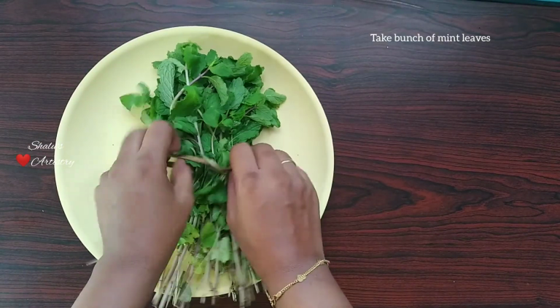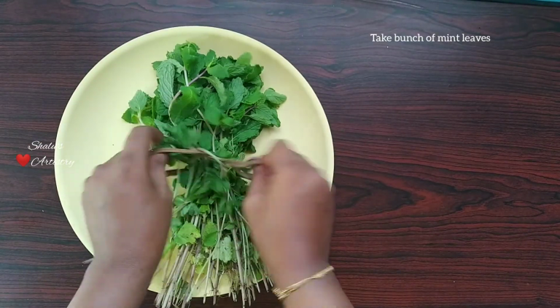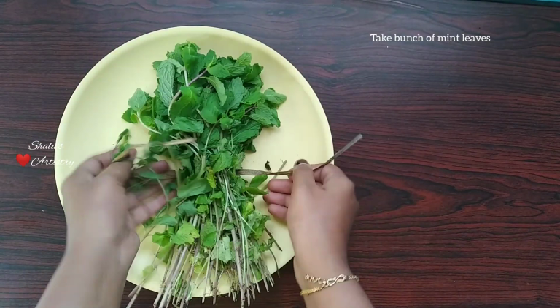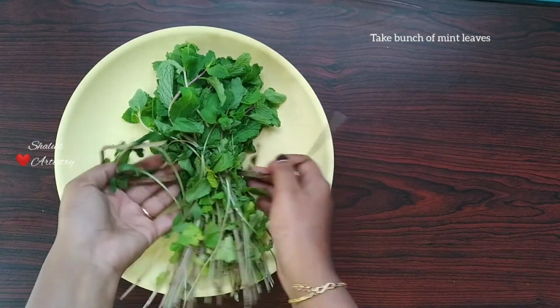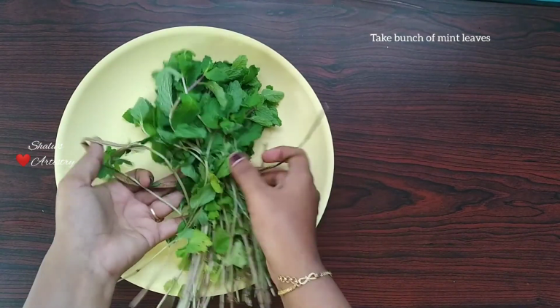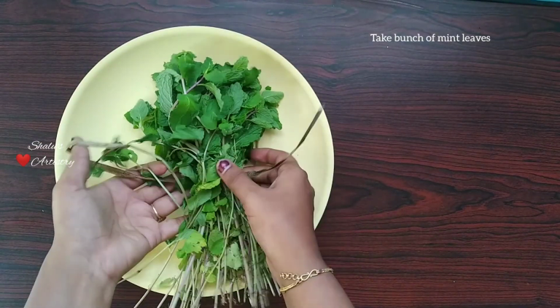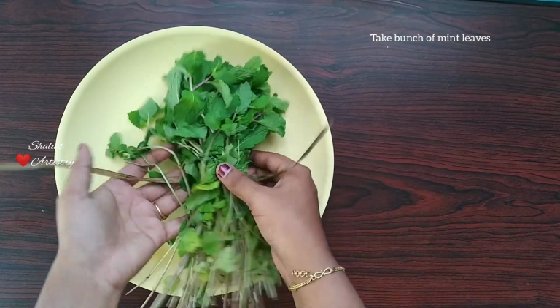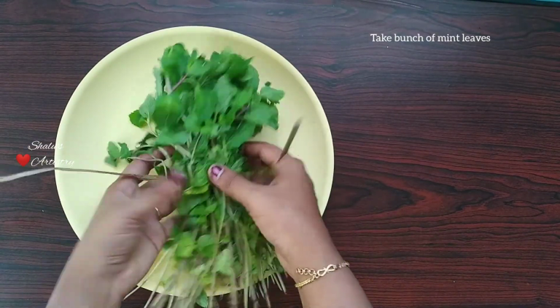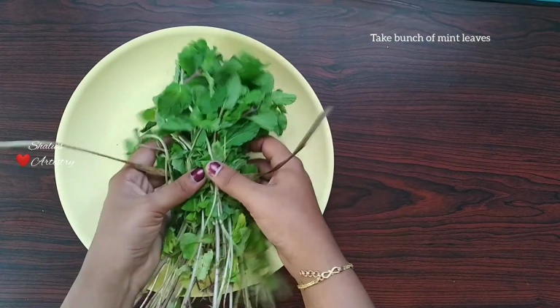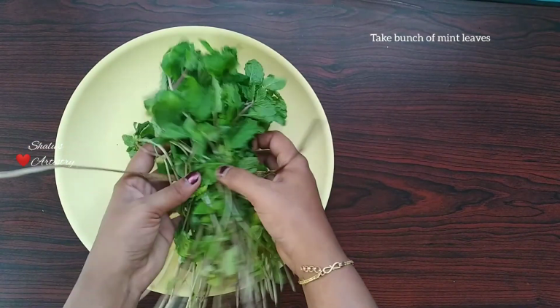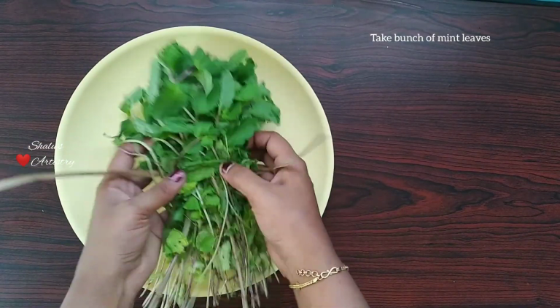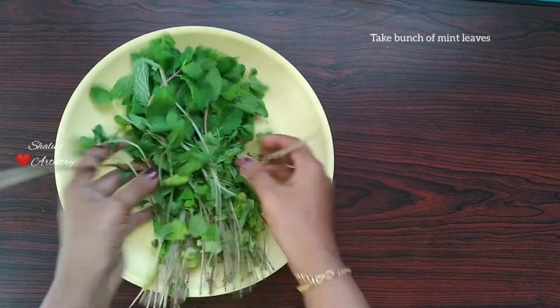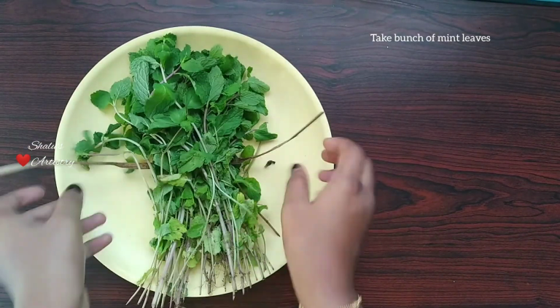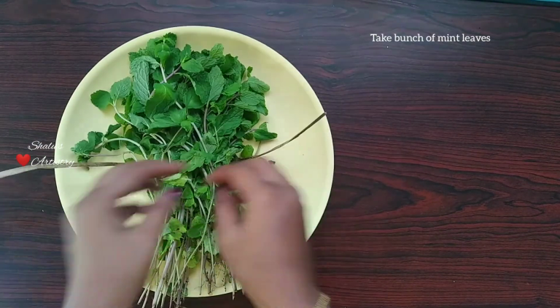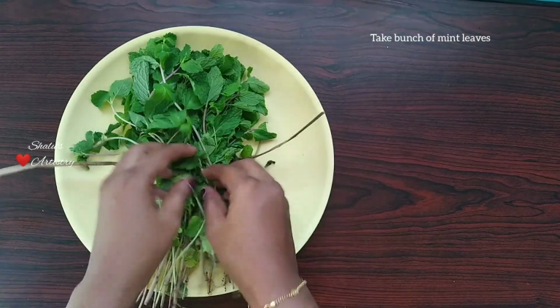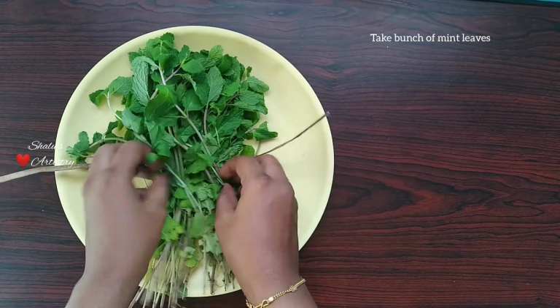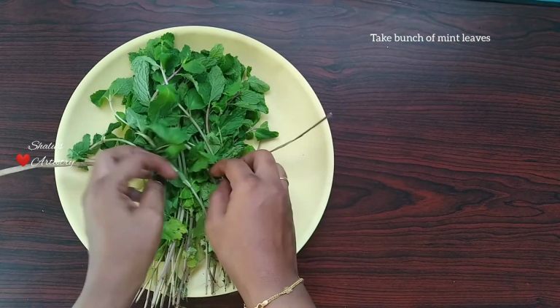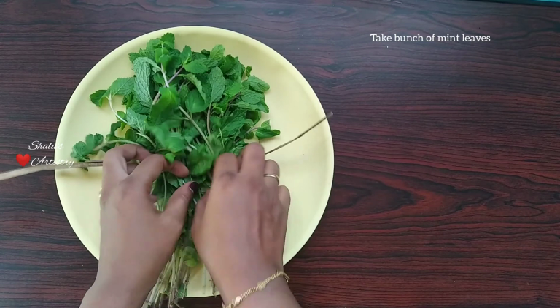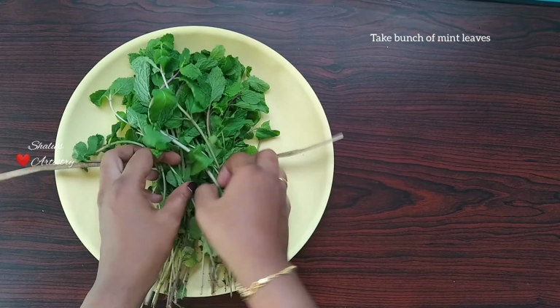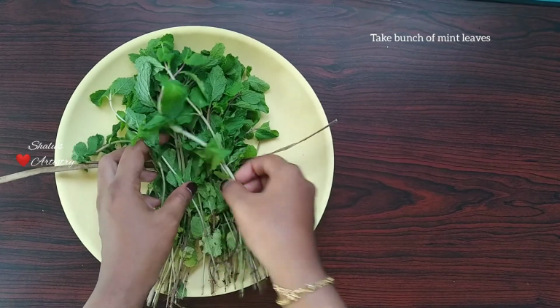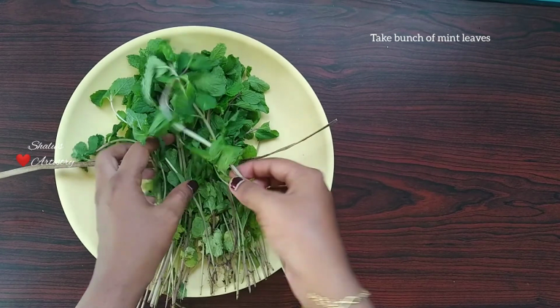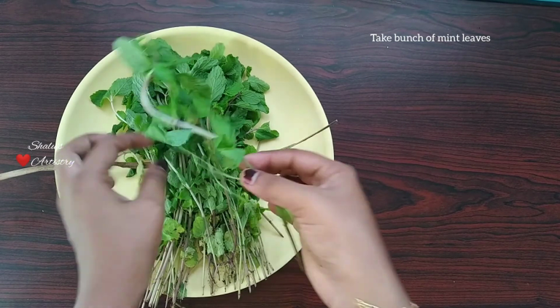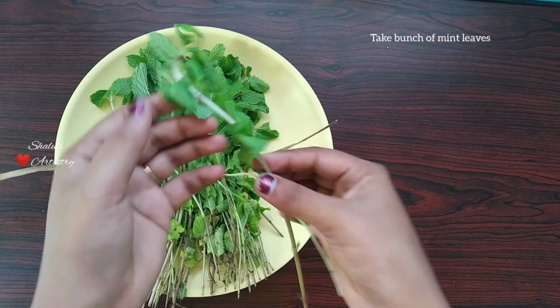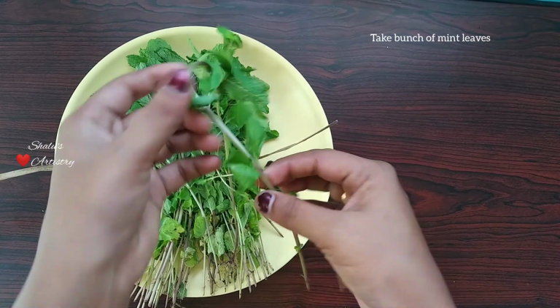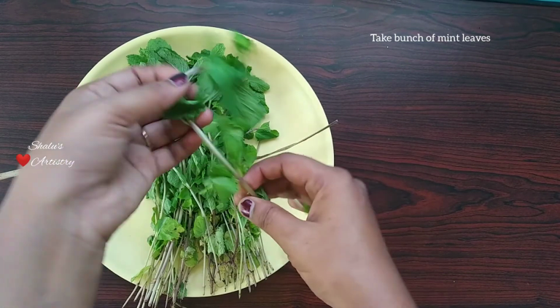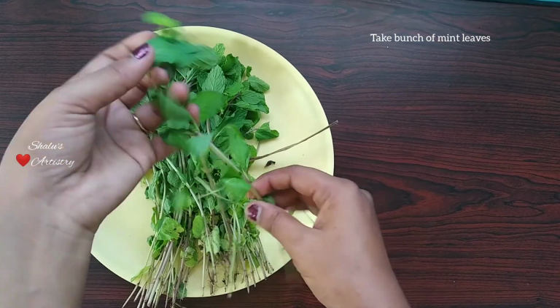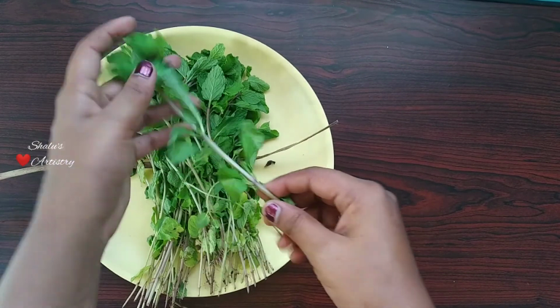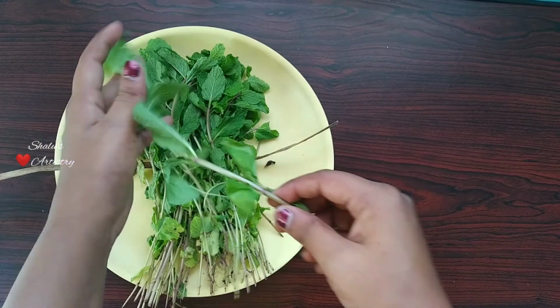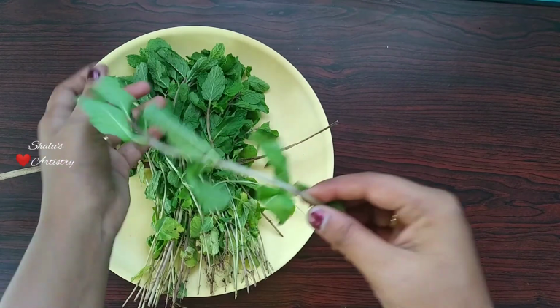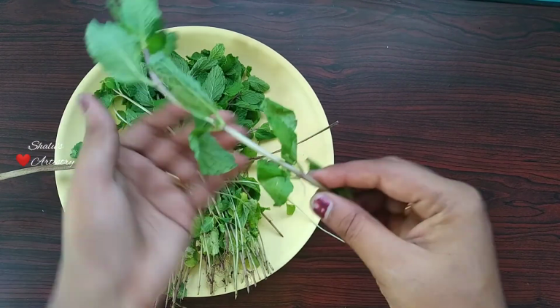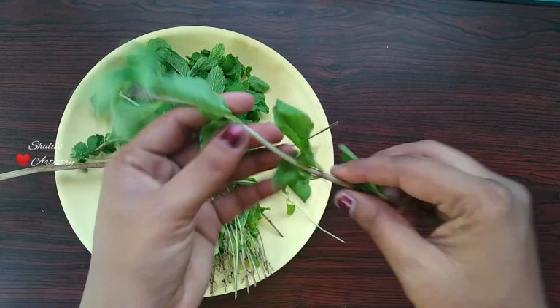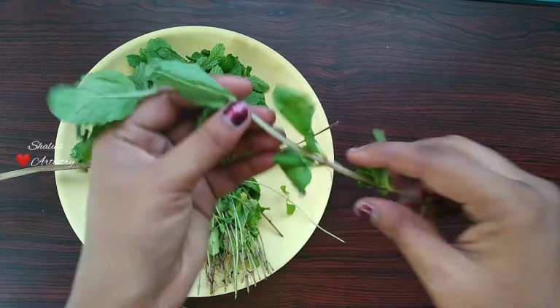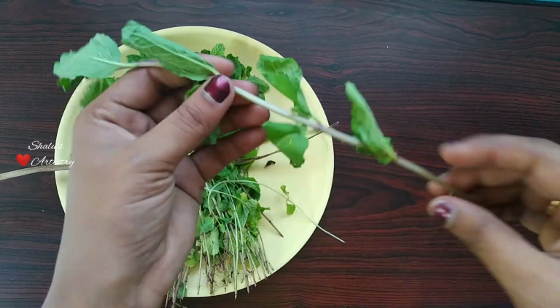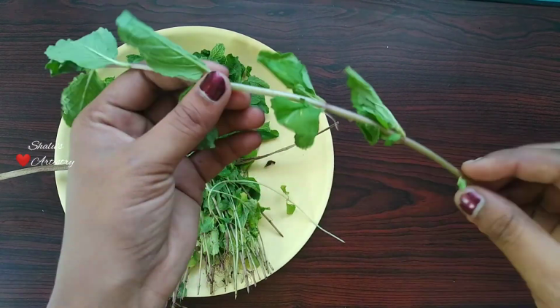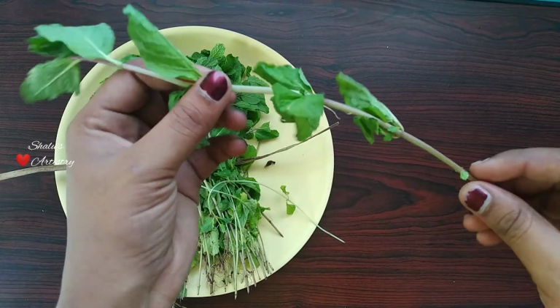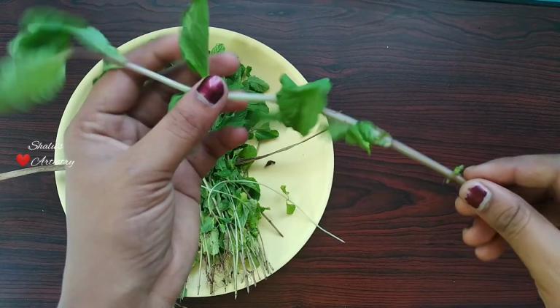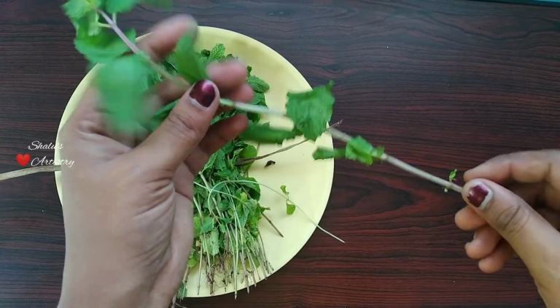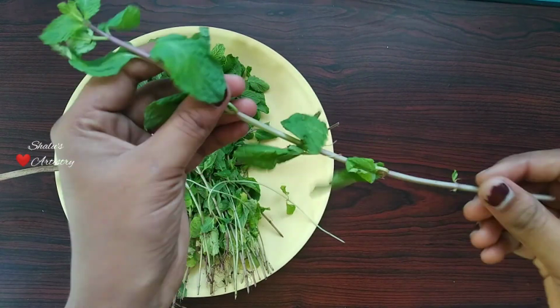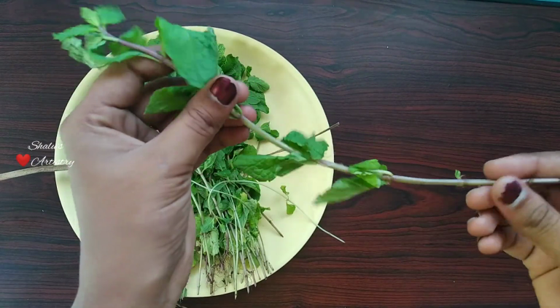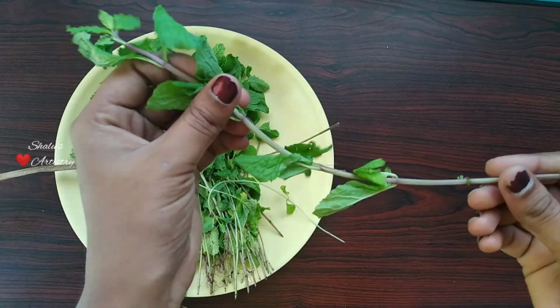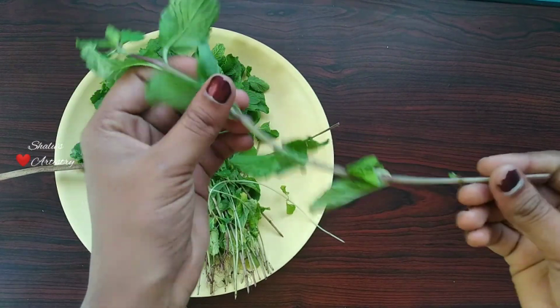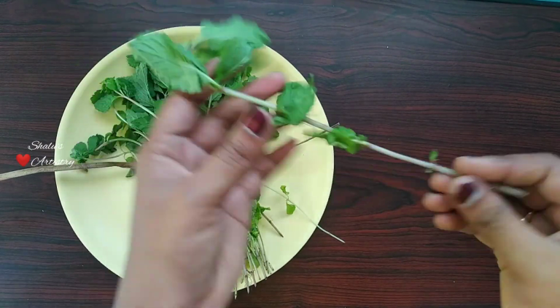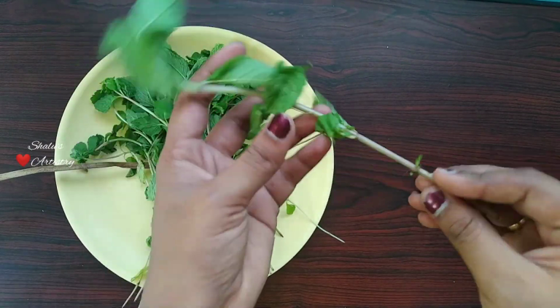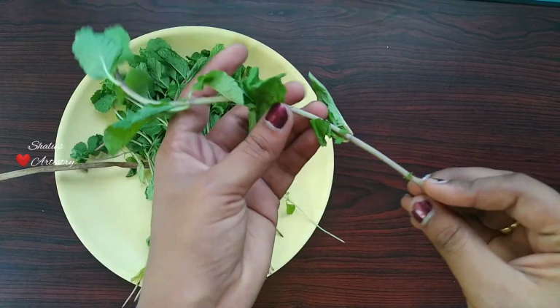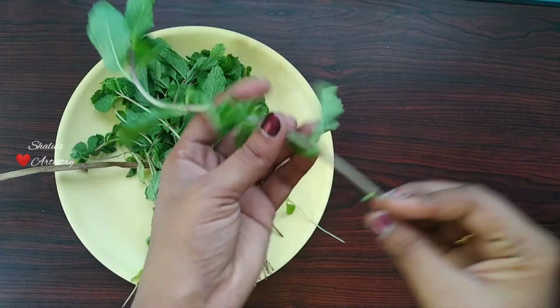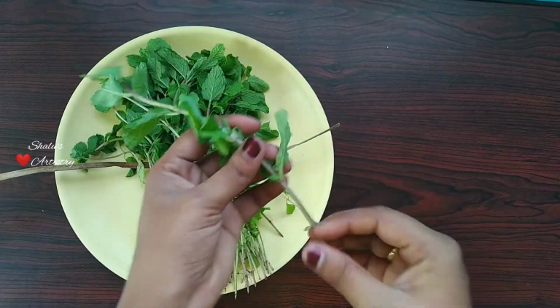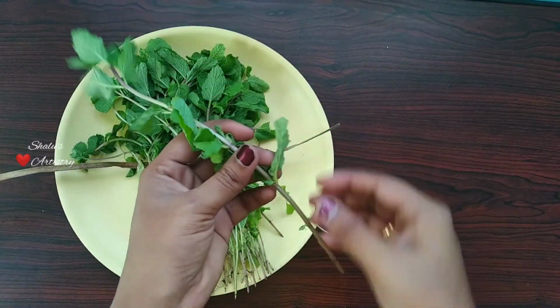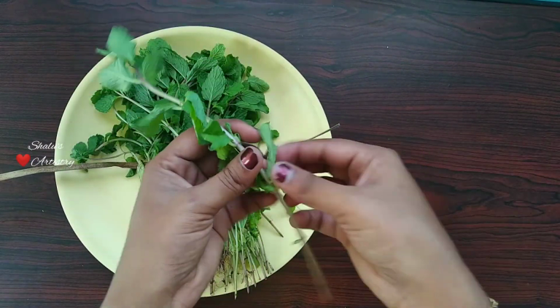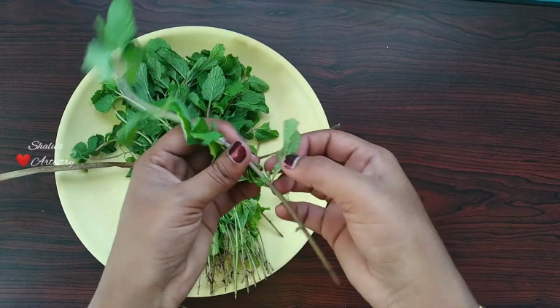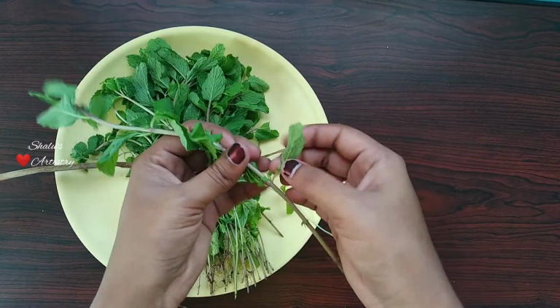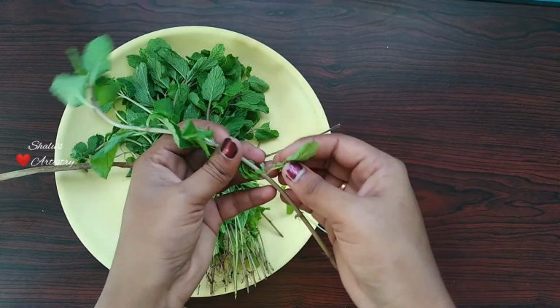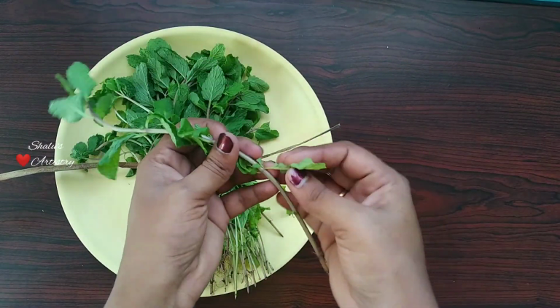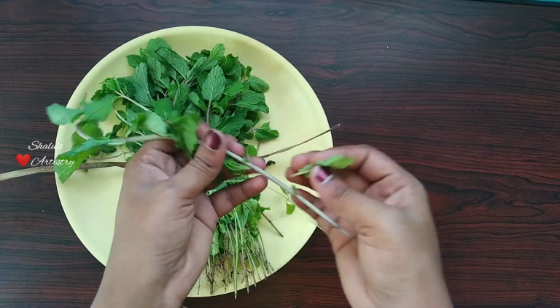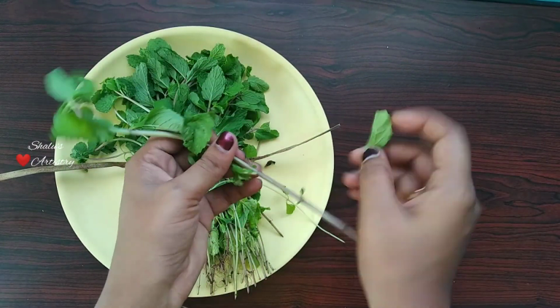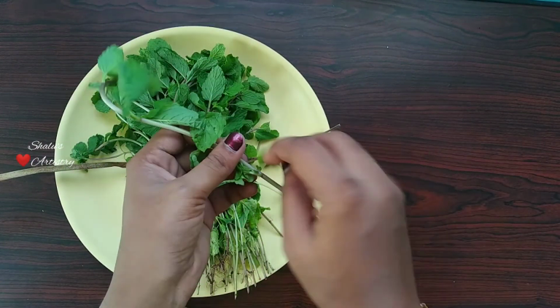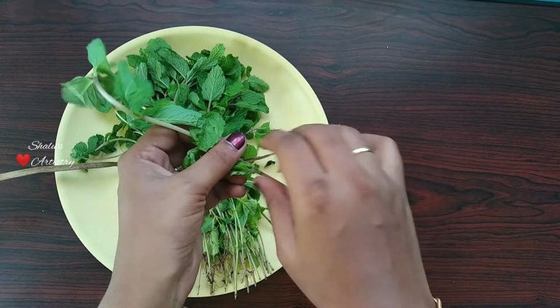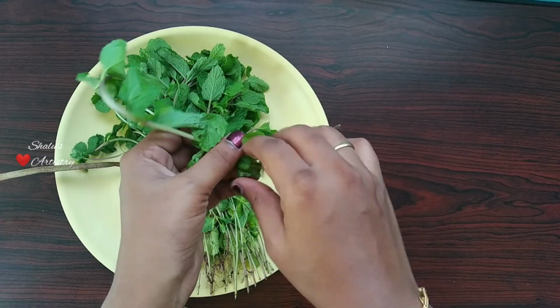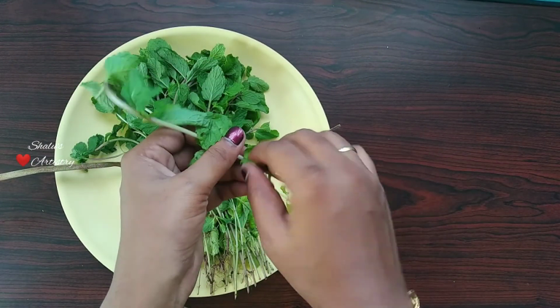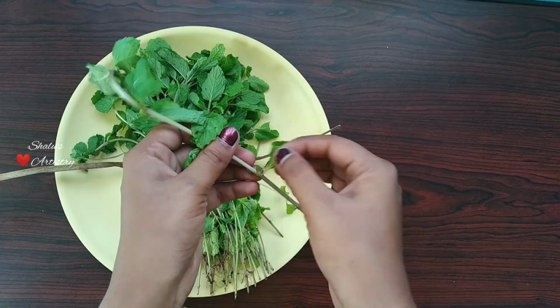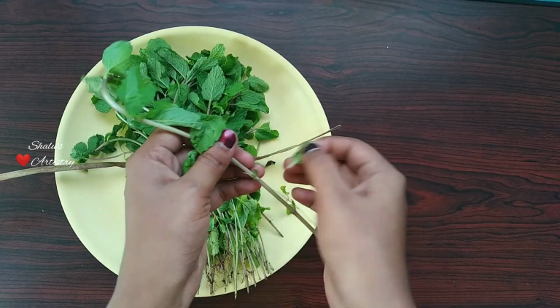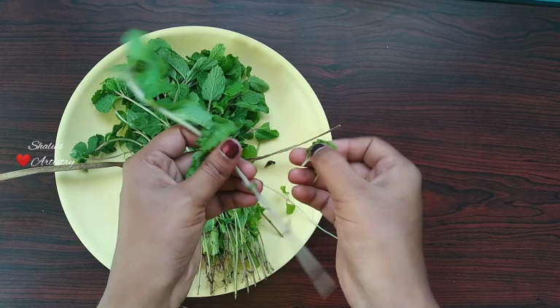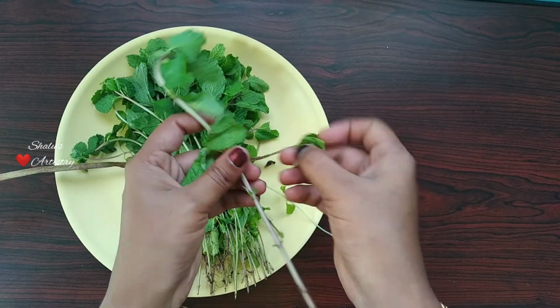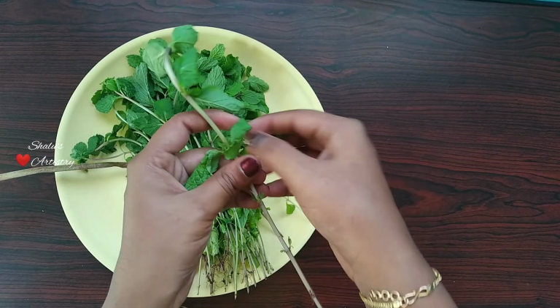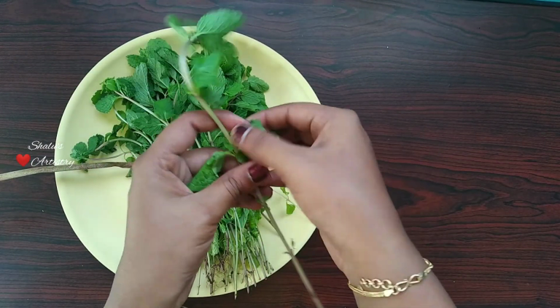I have bought a bunch of mint leaves and now I am going to separate each and every stem and remove all the leaves so that the stem is seen clearly.